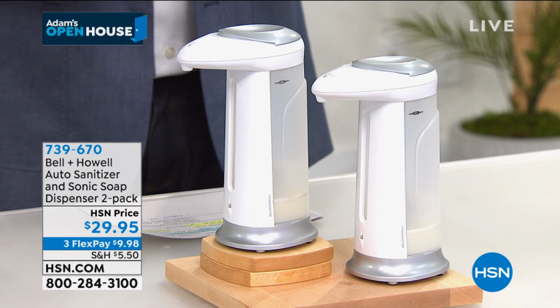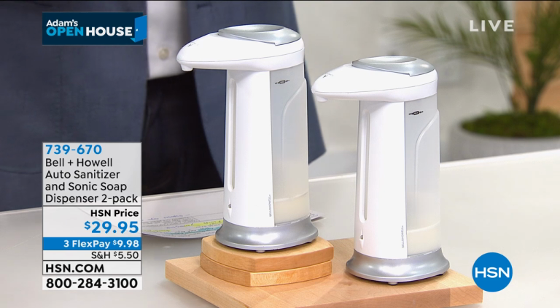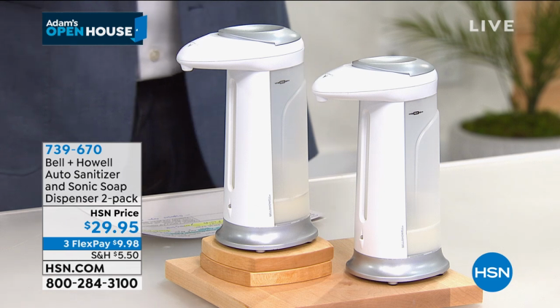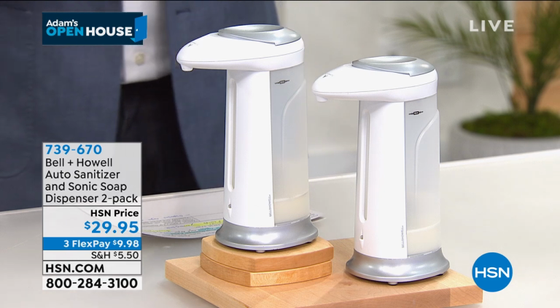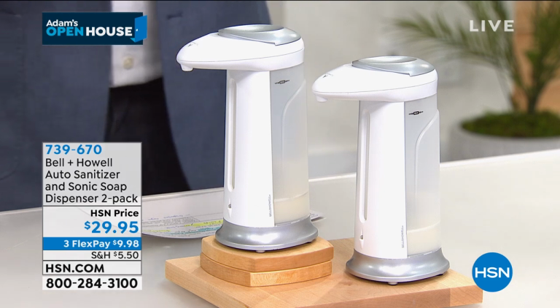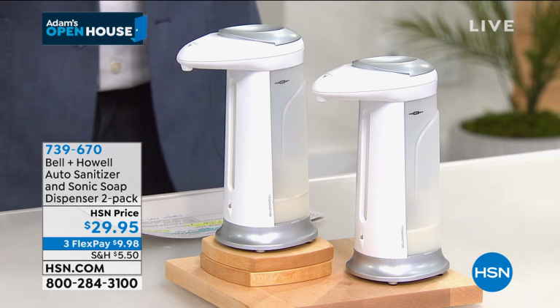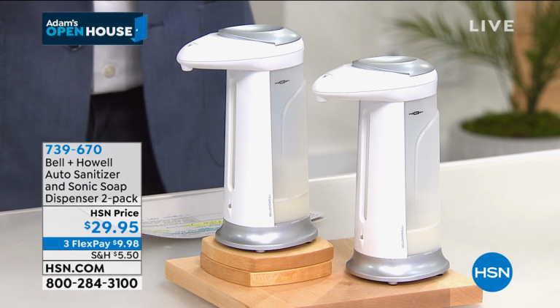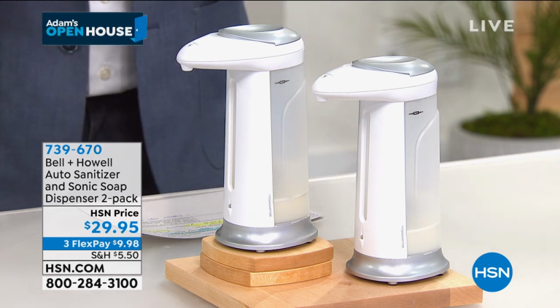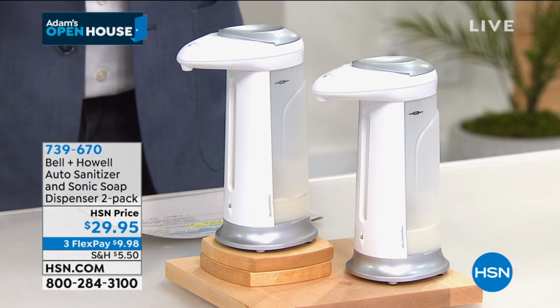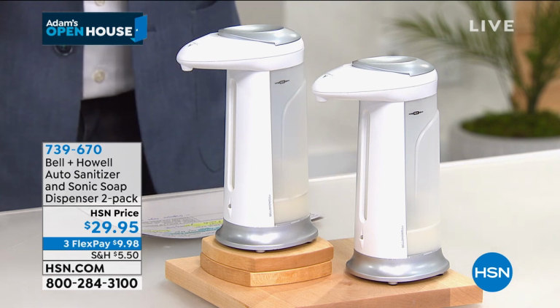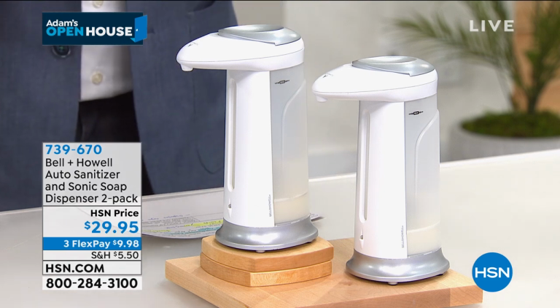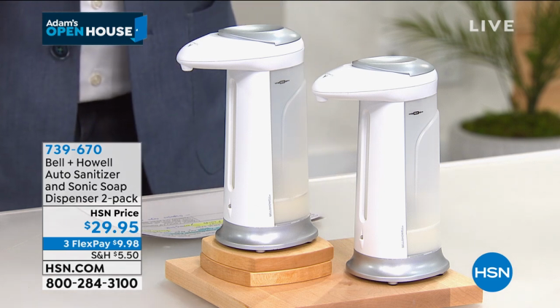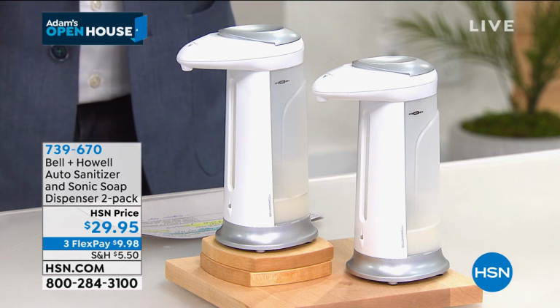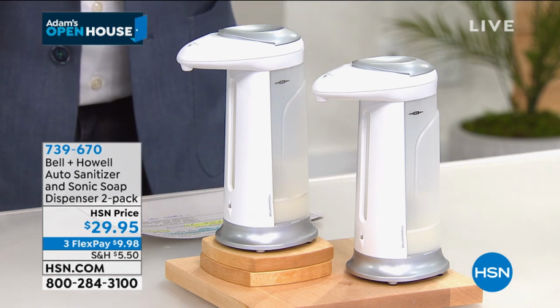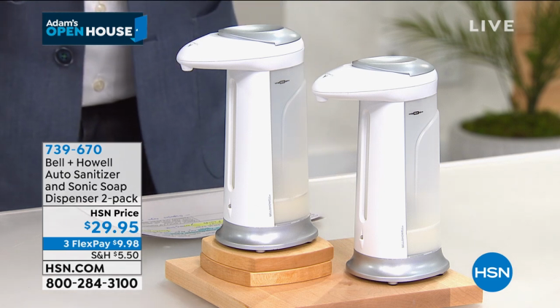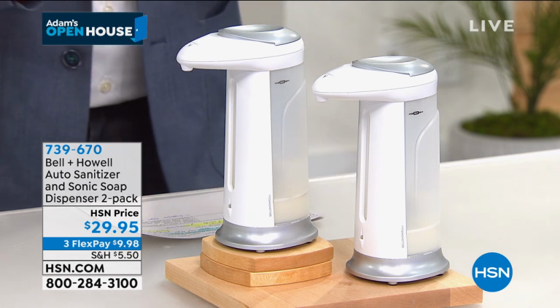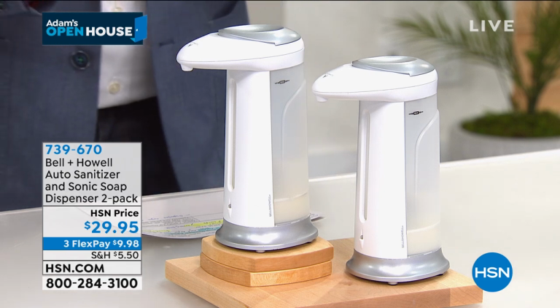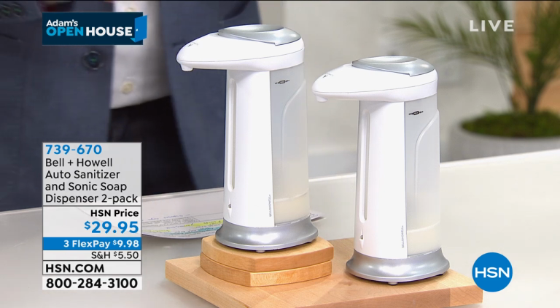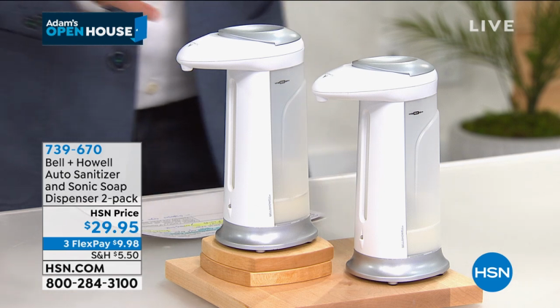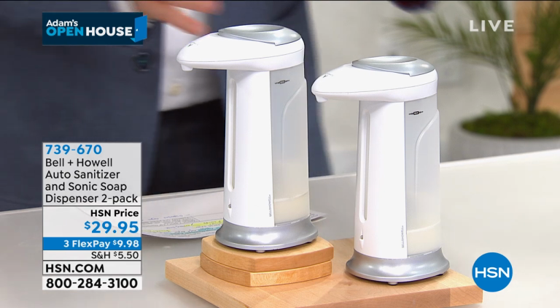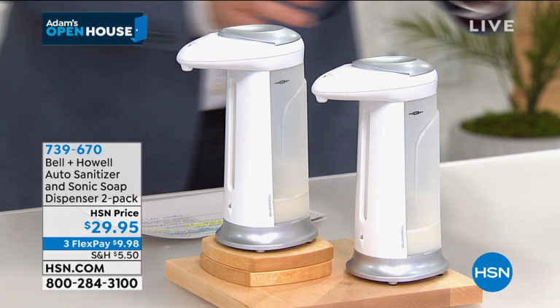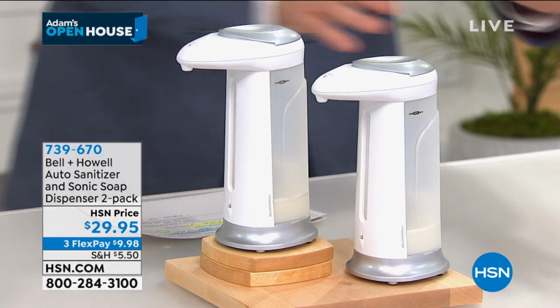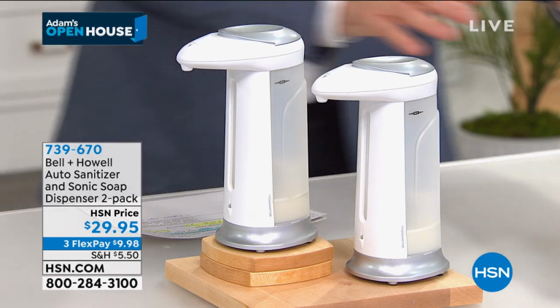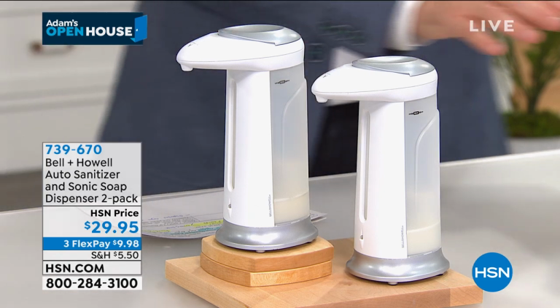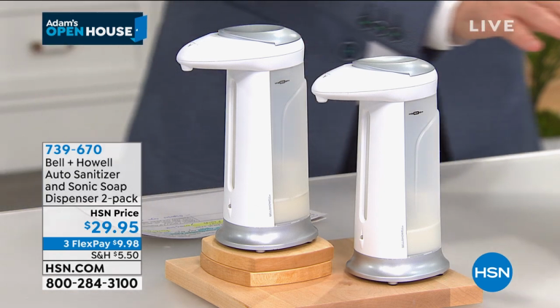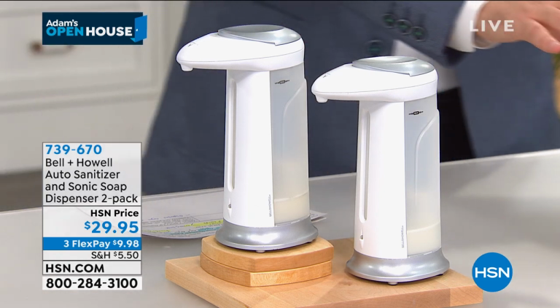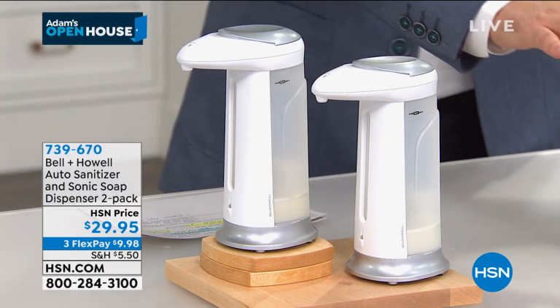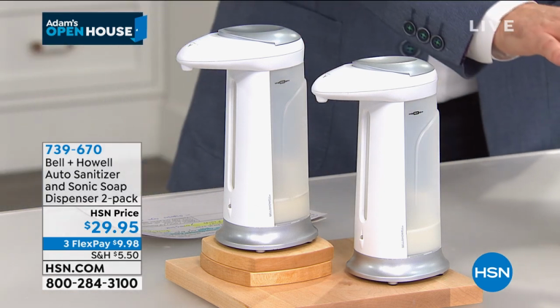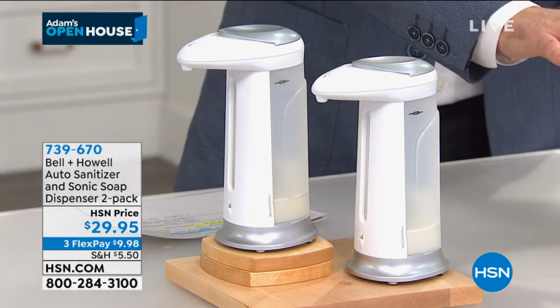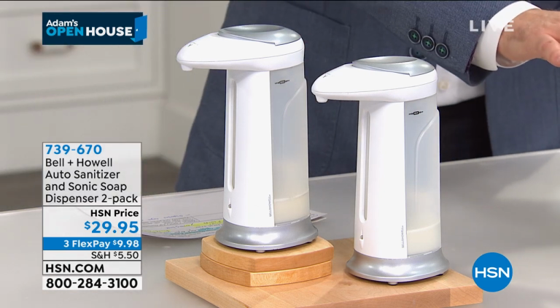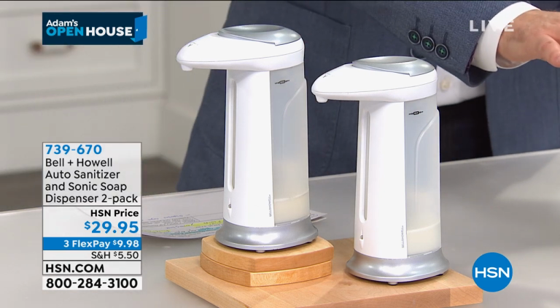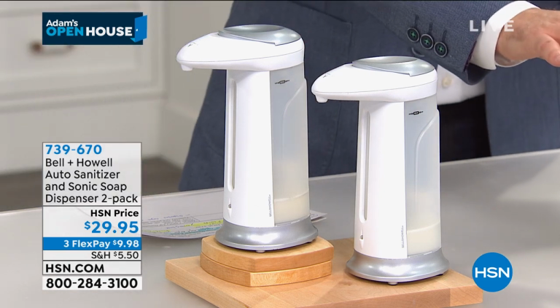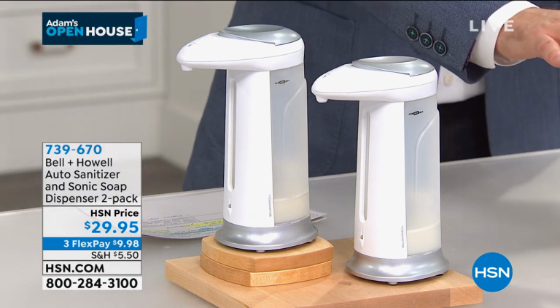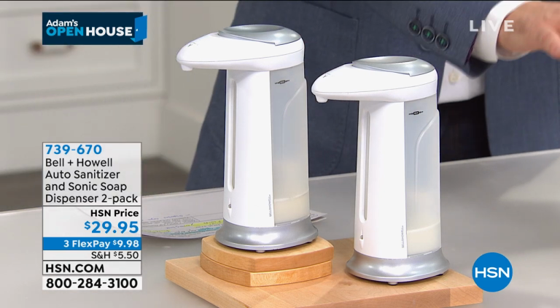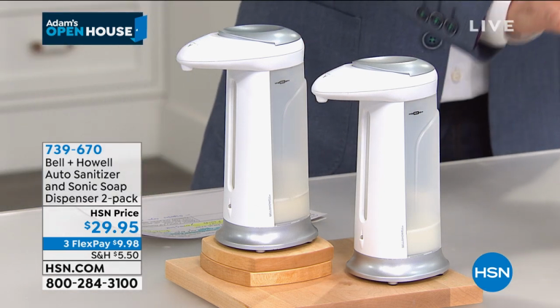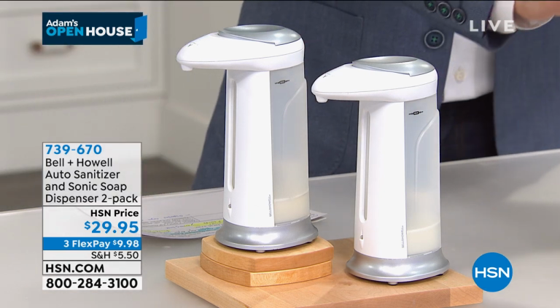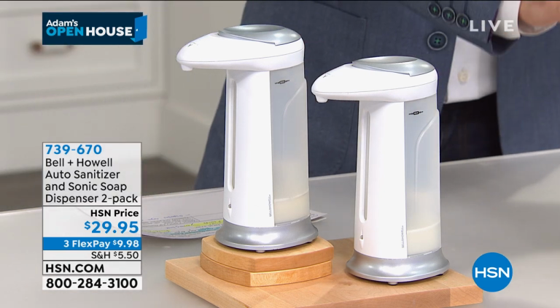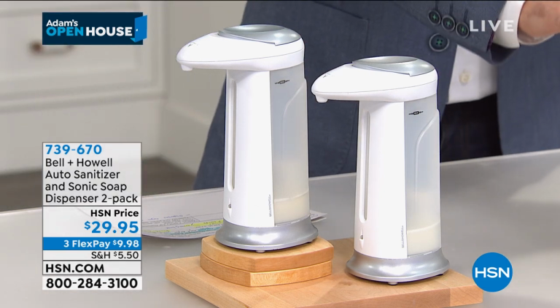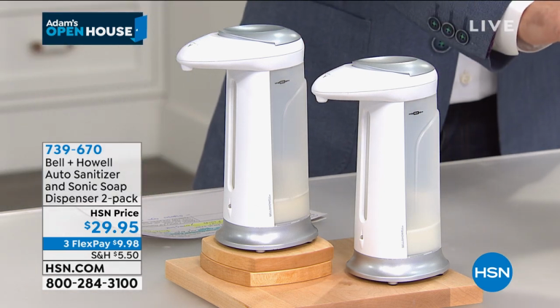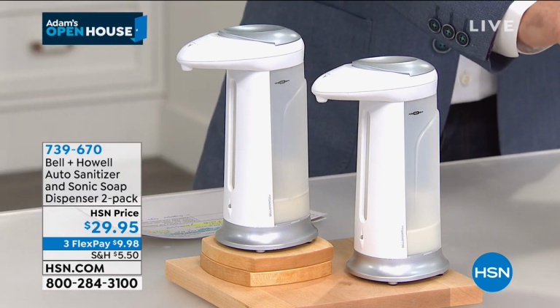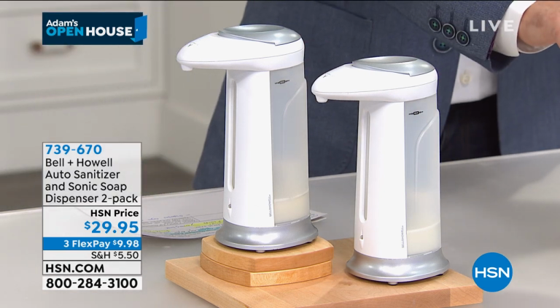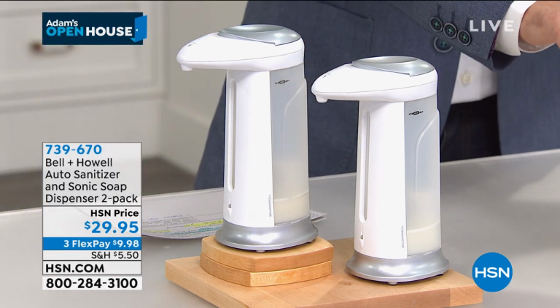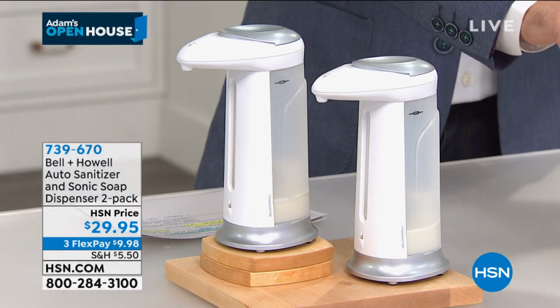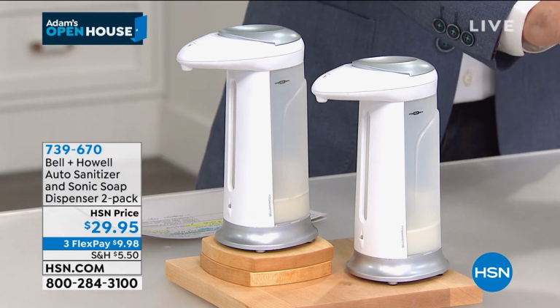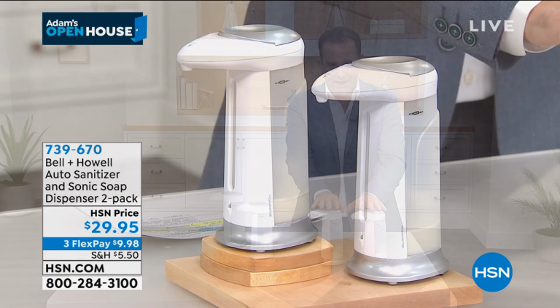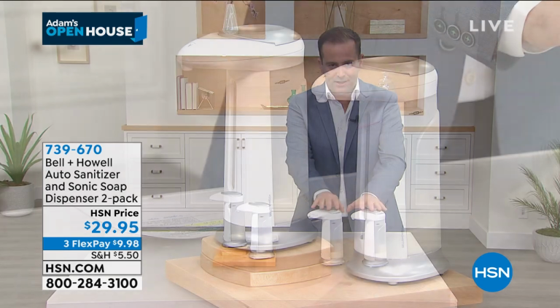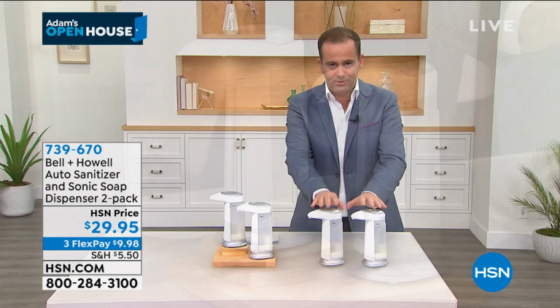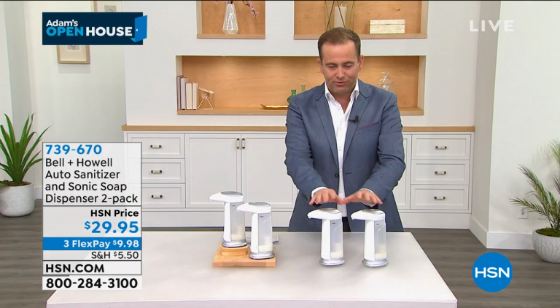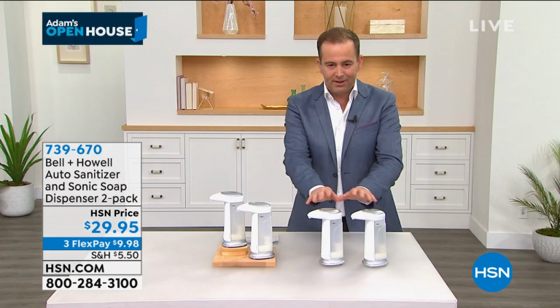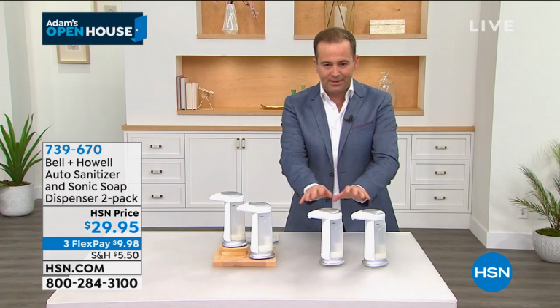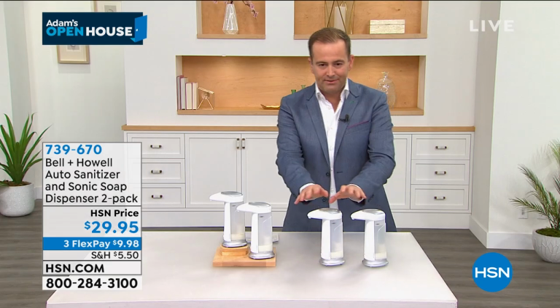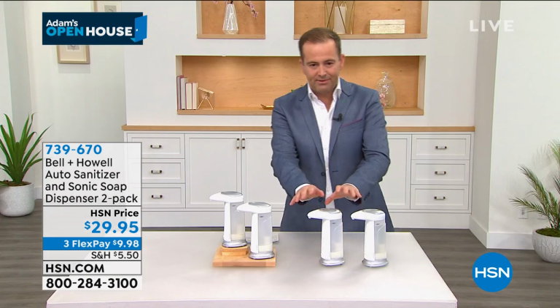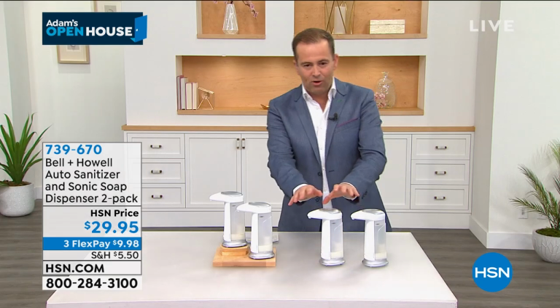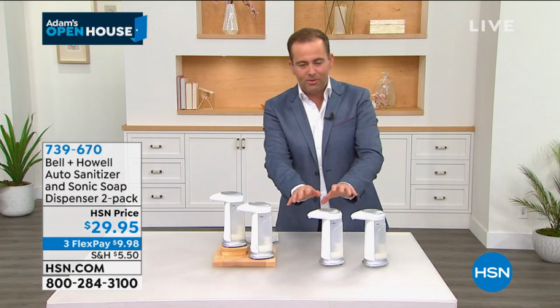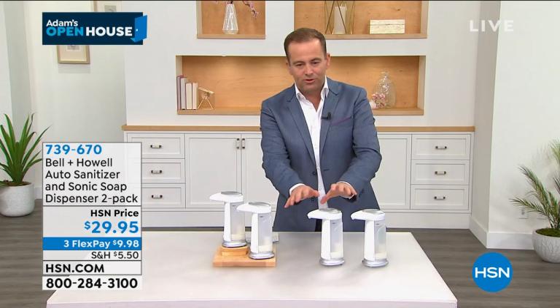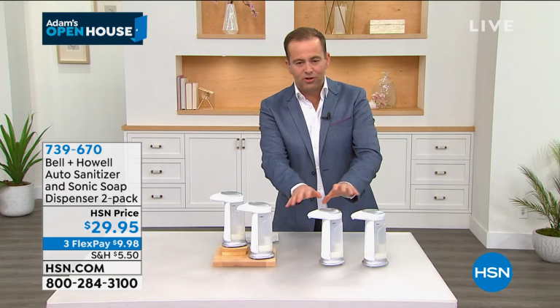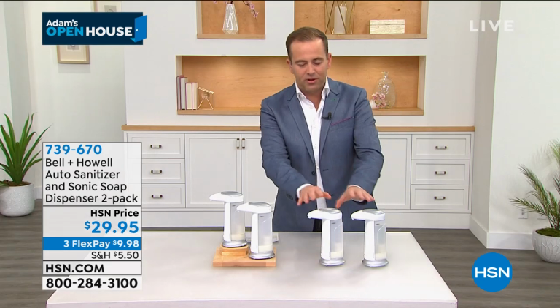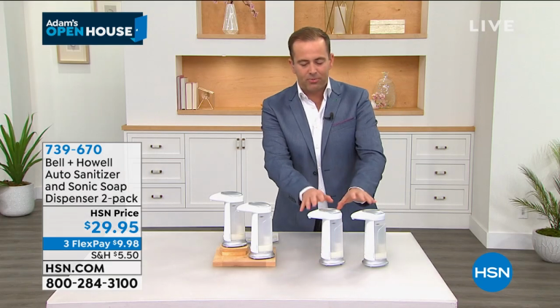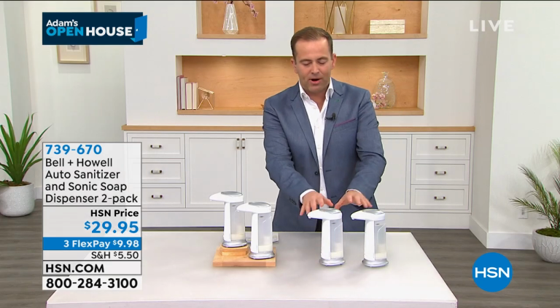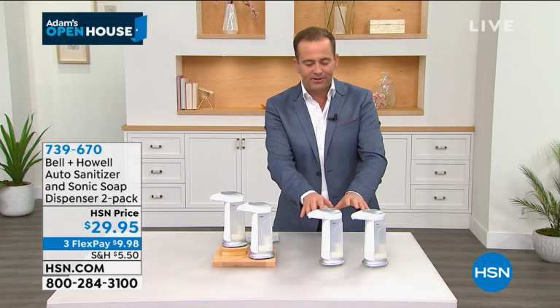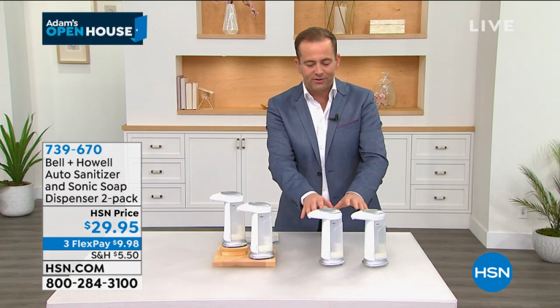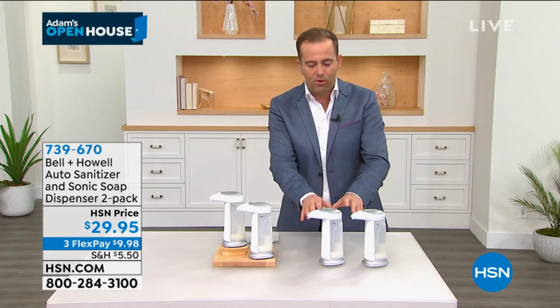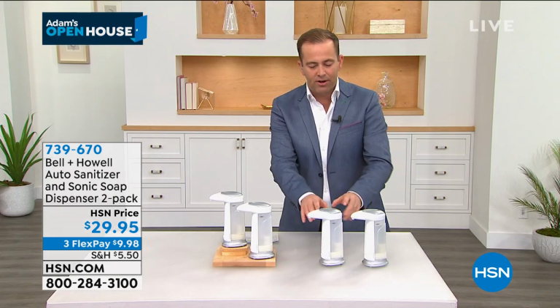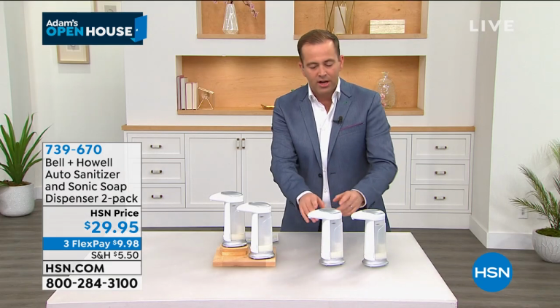Bell and Howell has been a trusted company for well over a hundred years, available in 99 countries. This is a two-pack, so it's really almost two for the price of one.